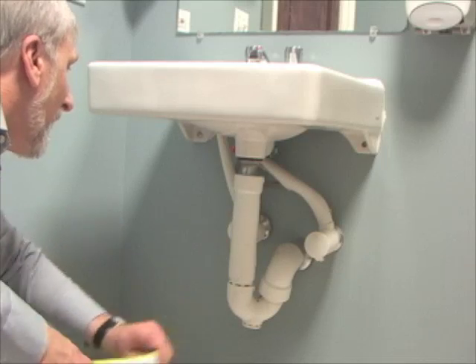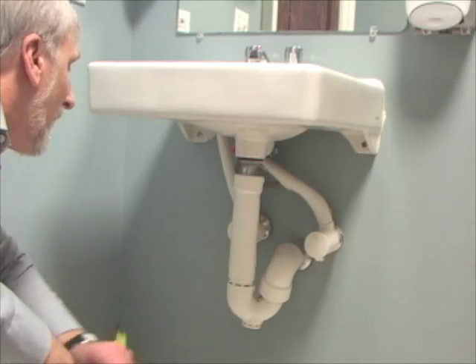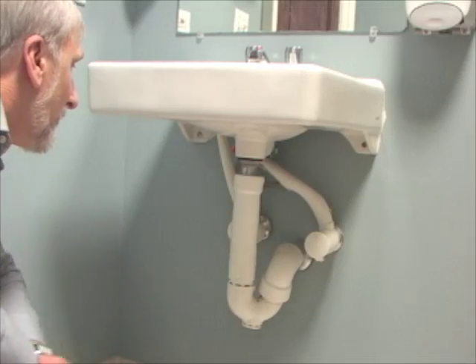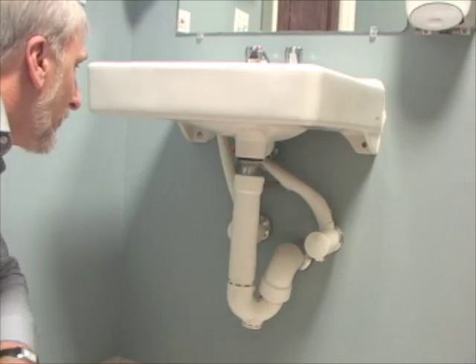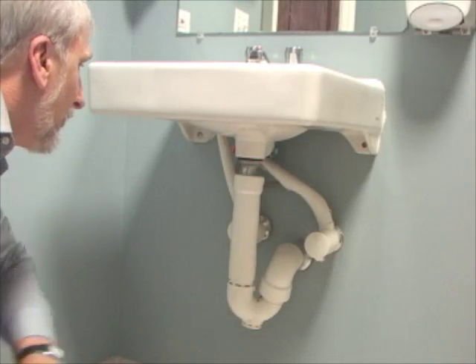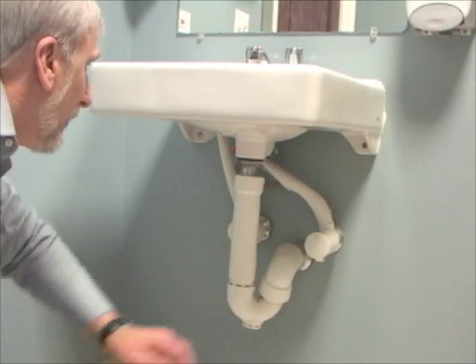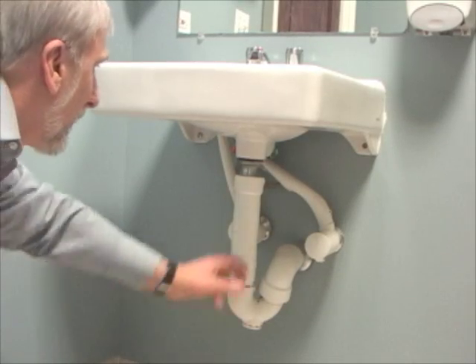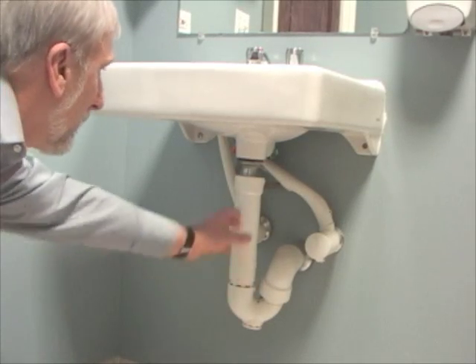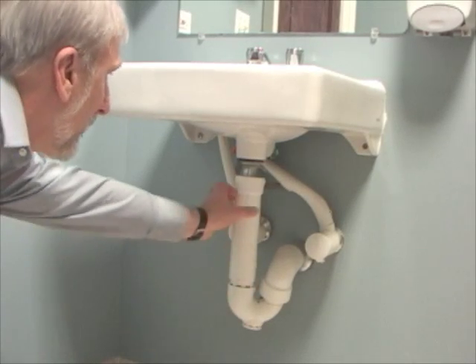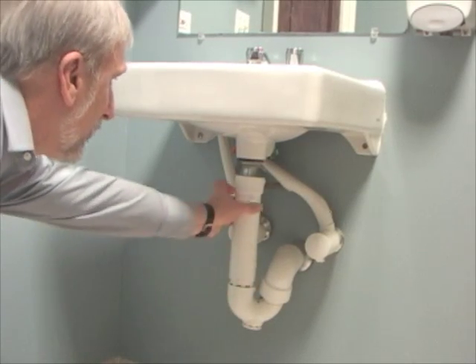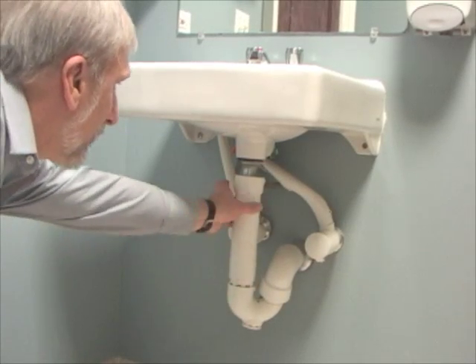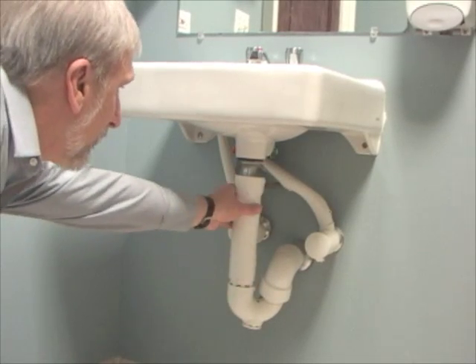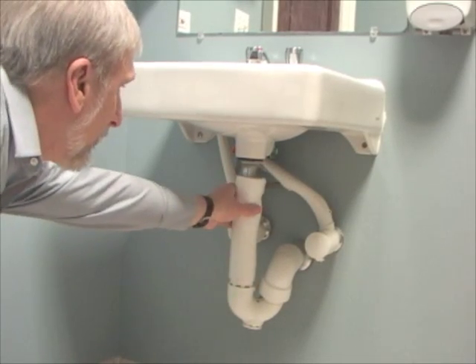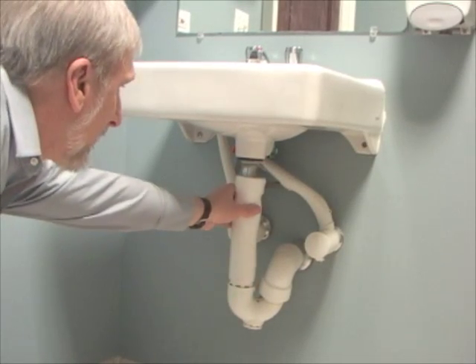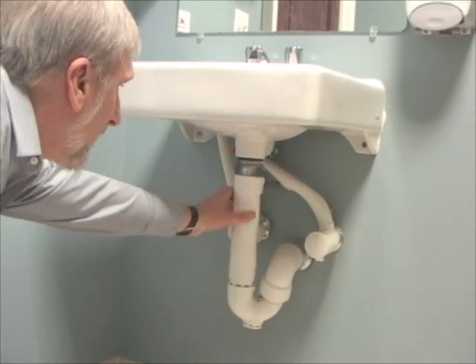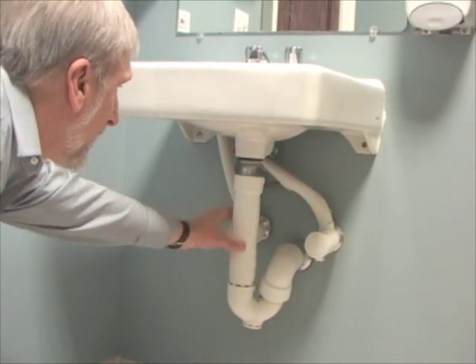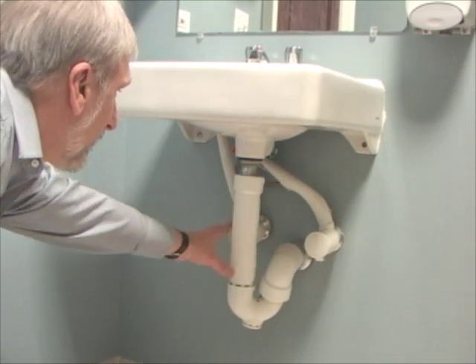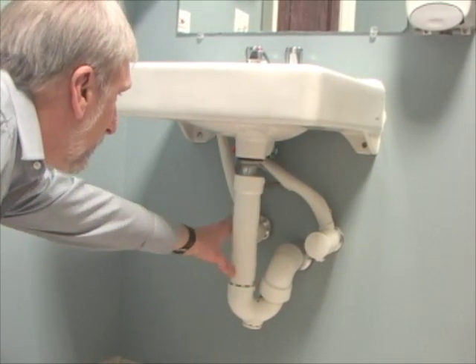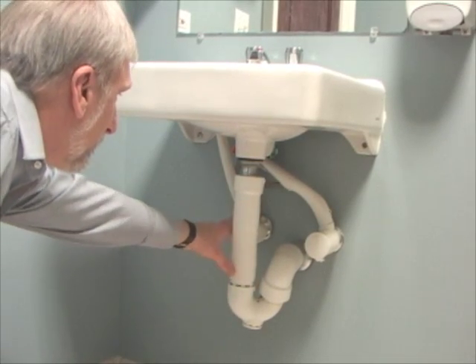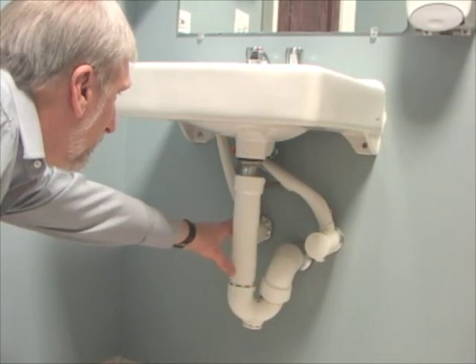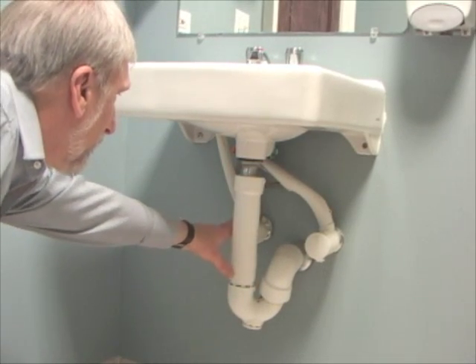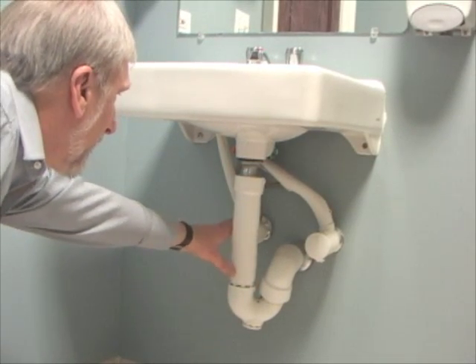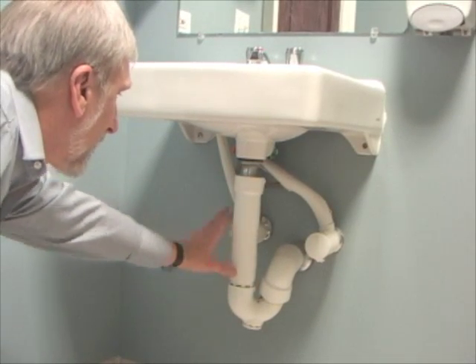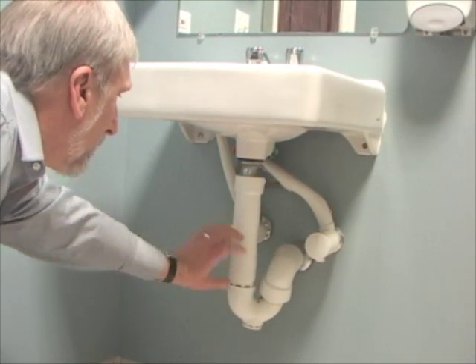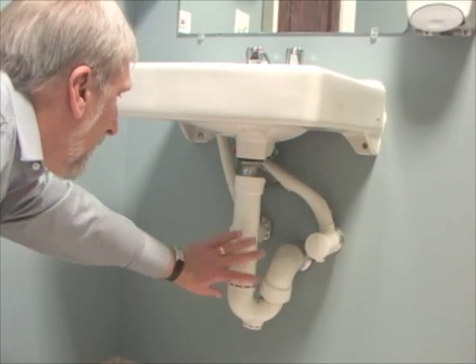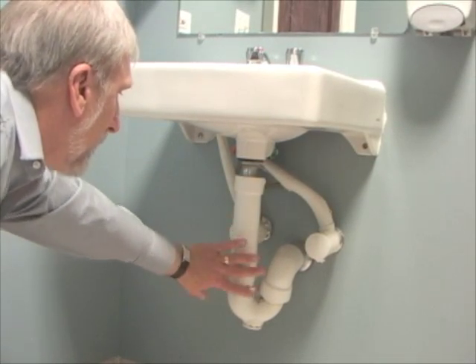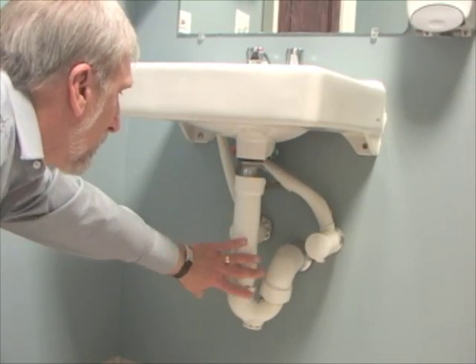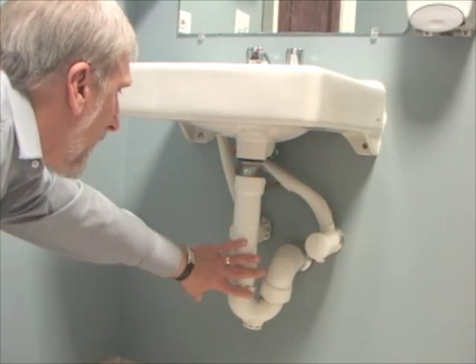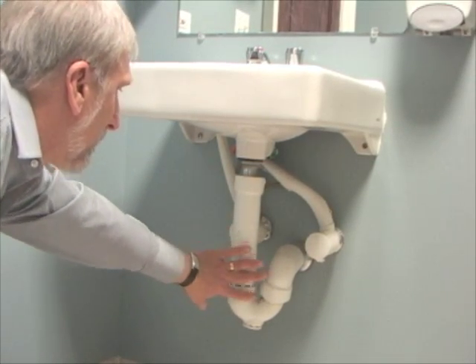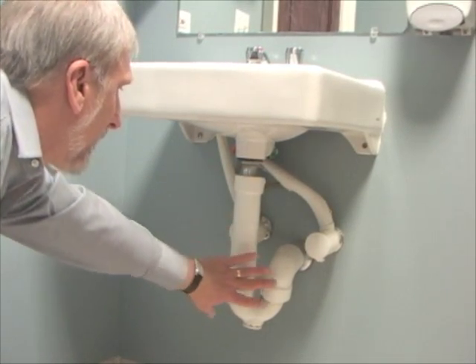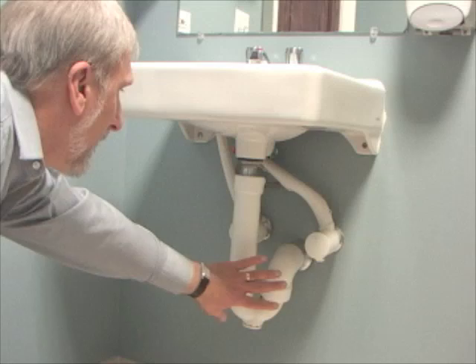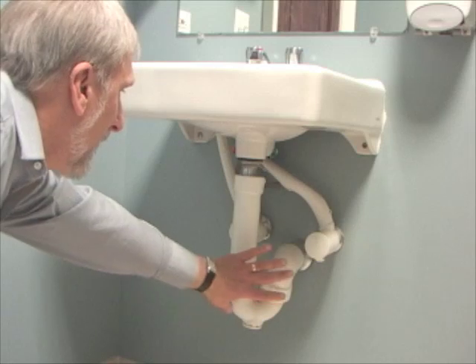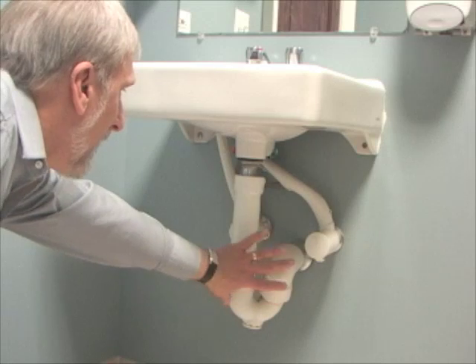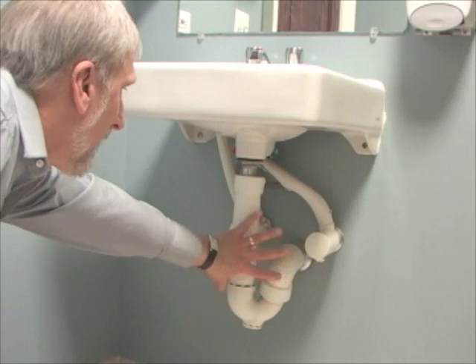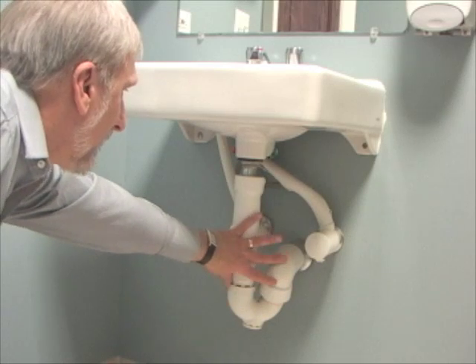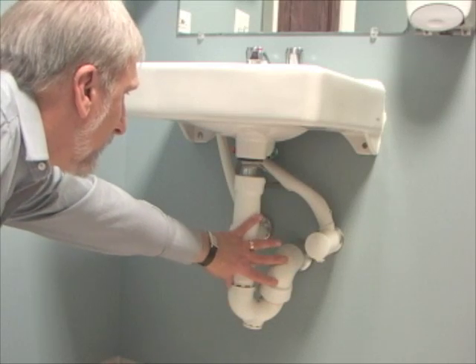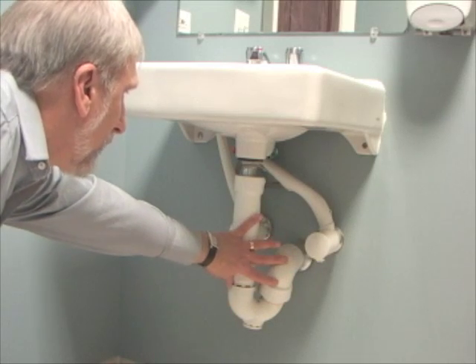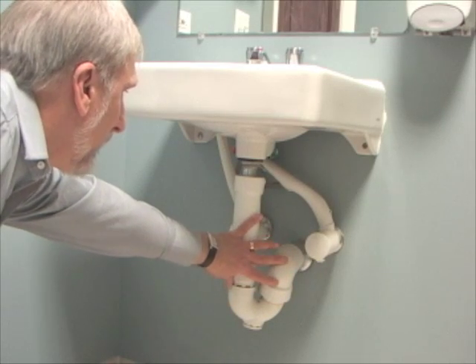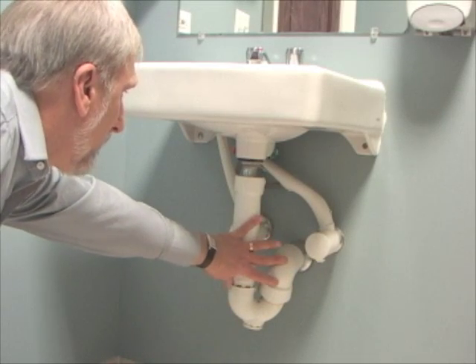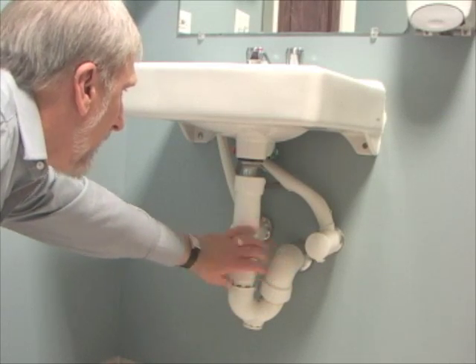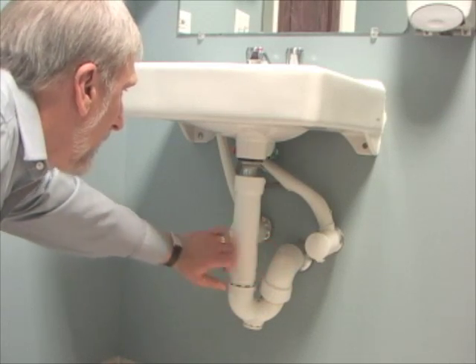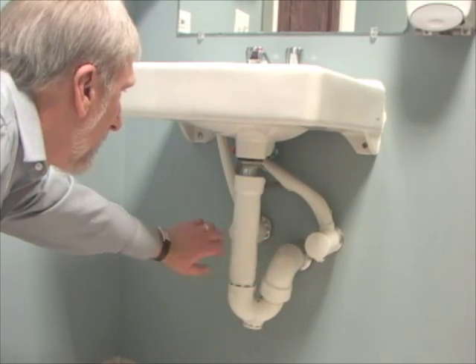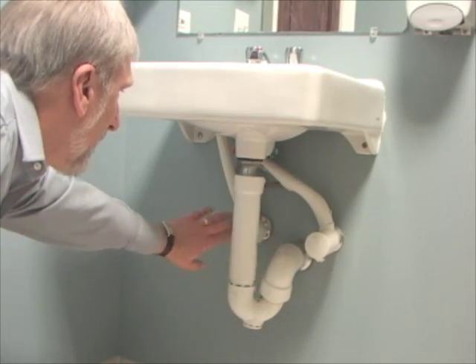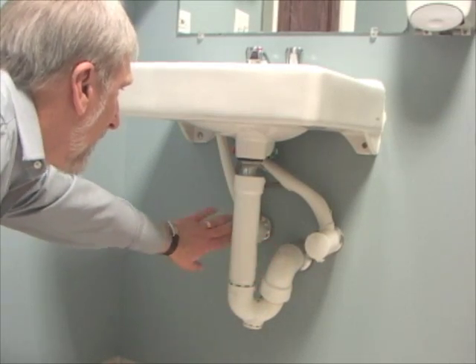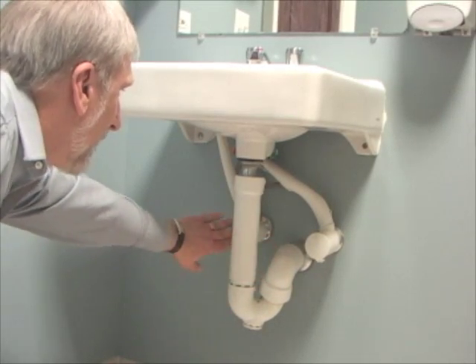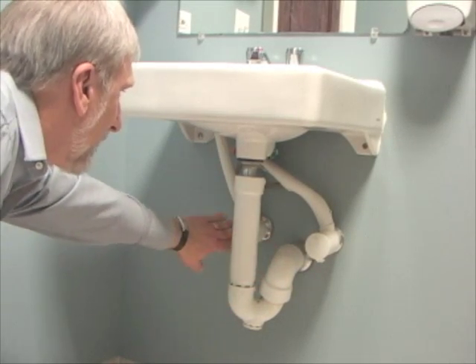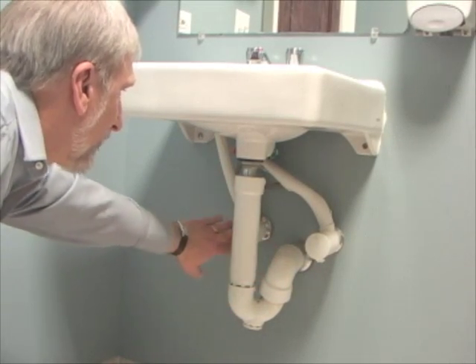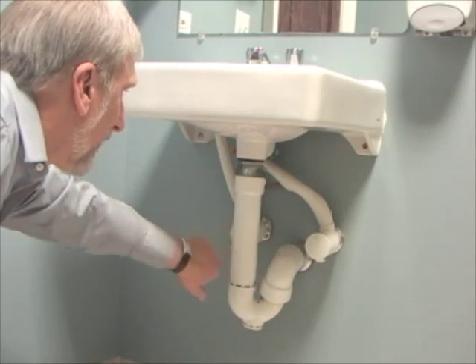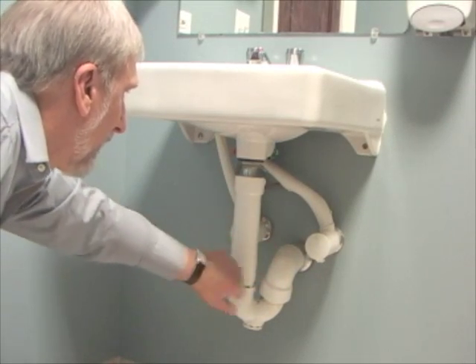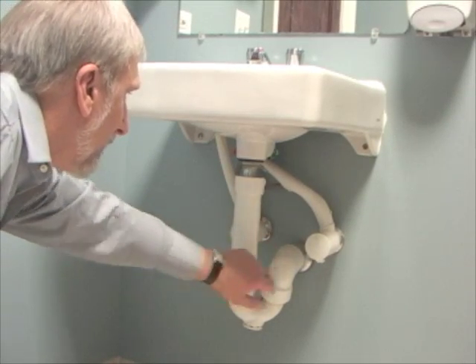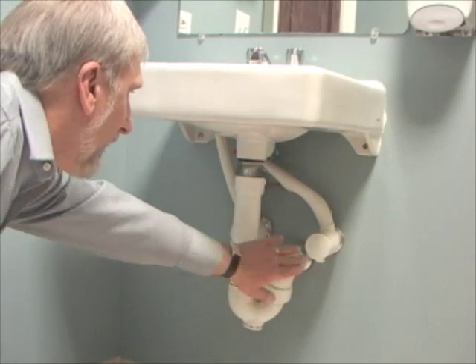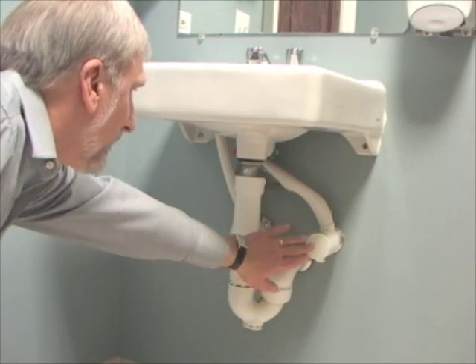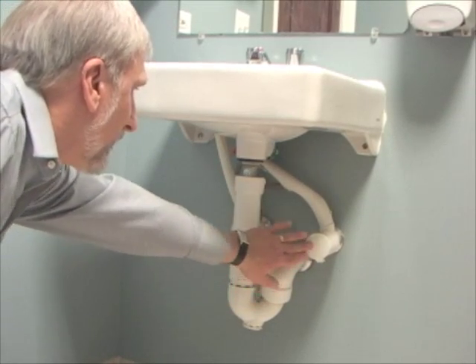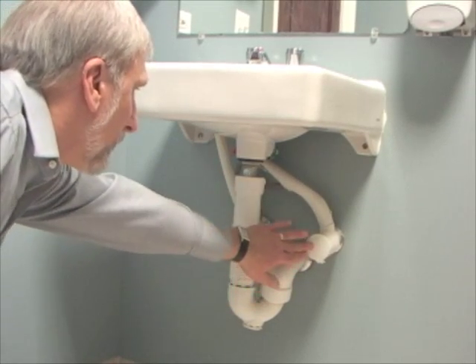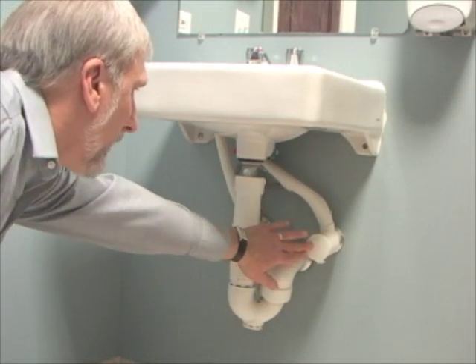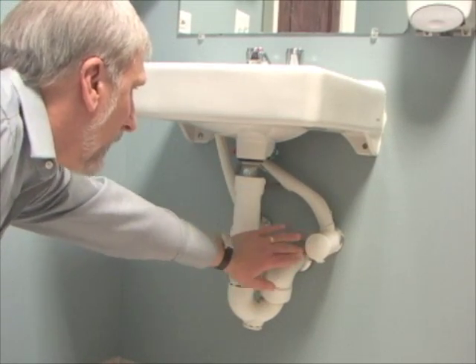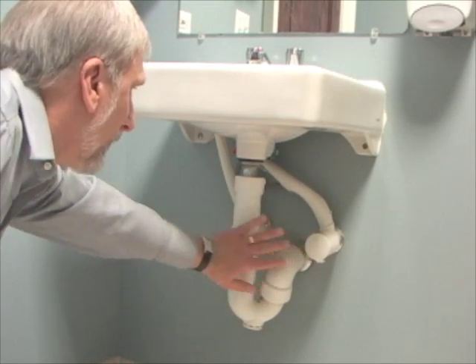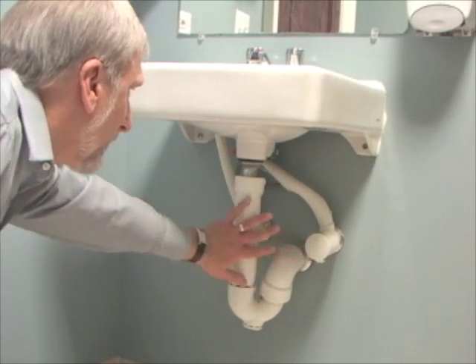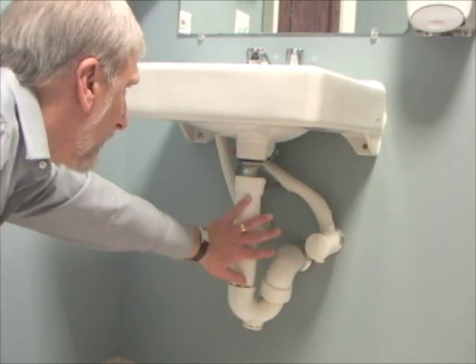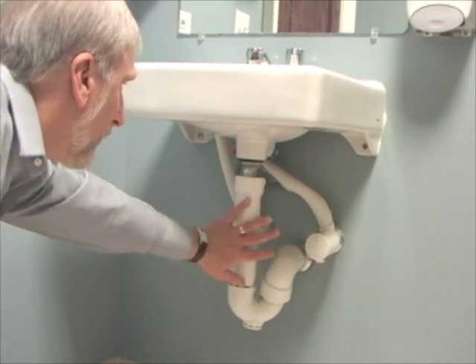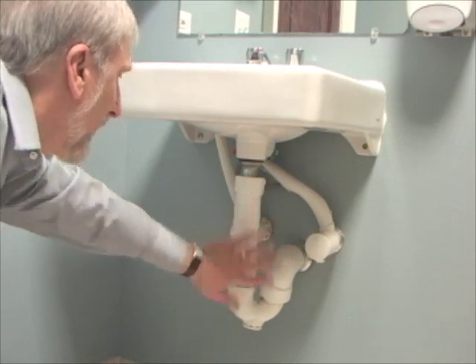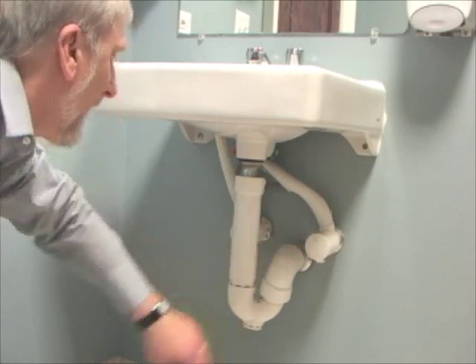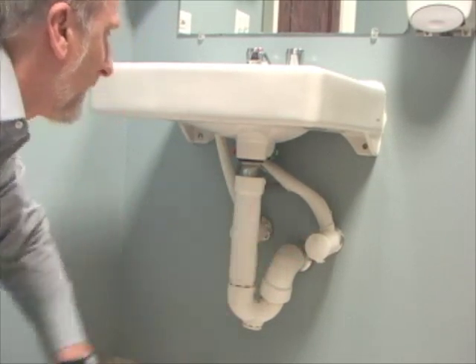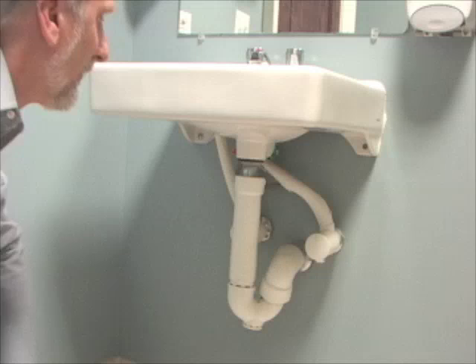You also want to make sure and check that there's protective pipe wrapping on the drain pipe and on the shutoff valves as well, which this one has.